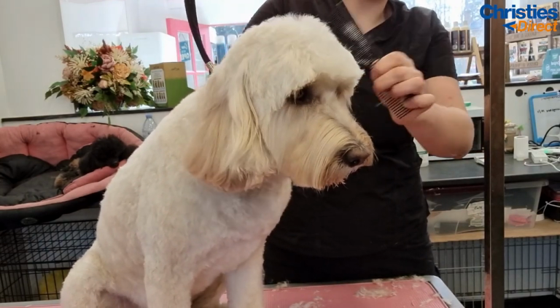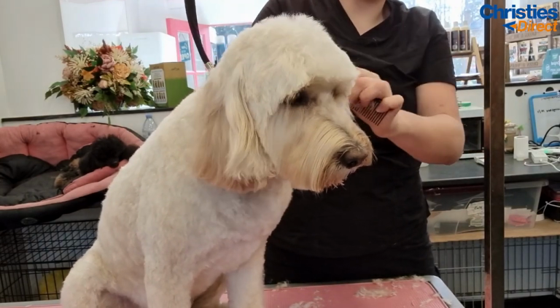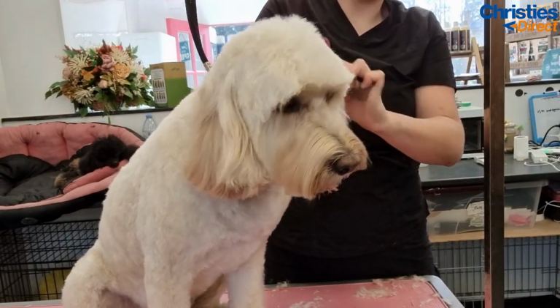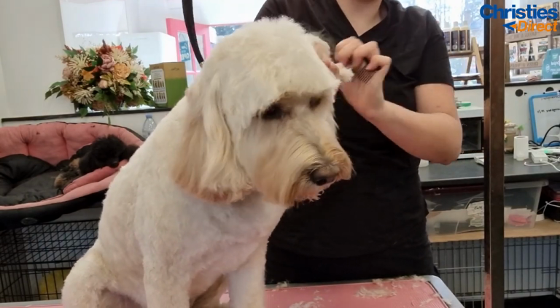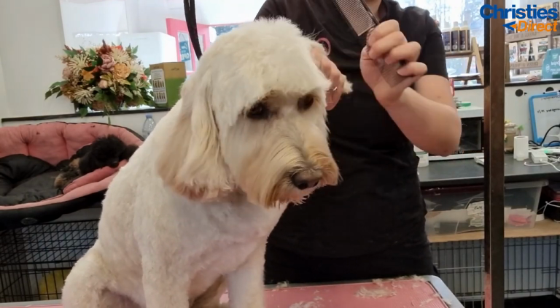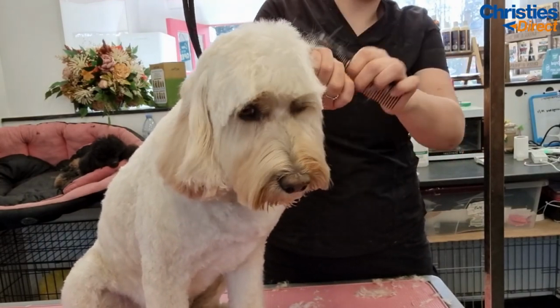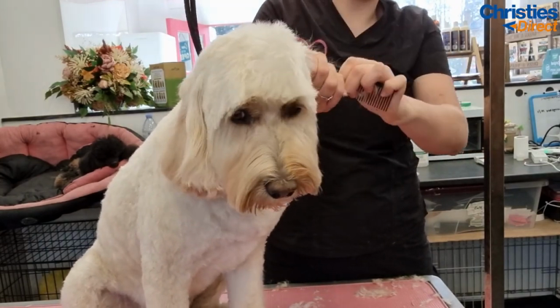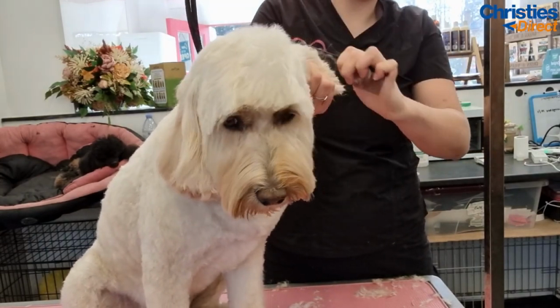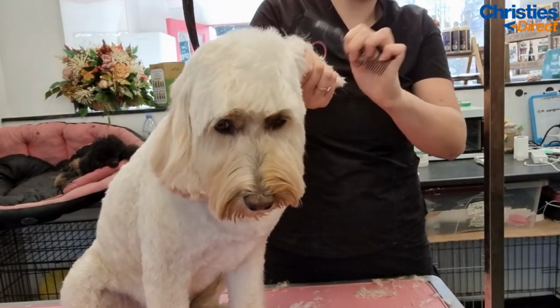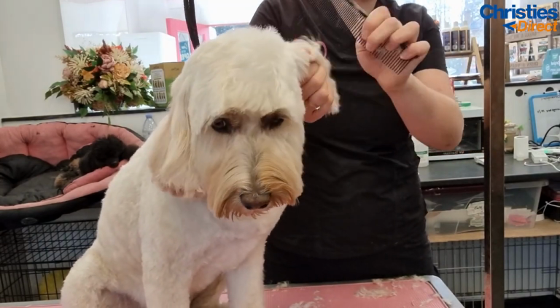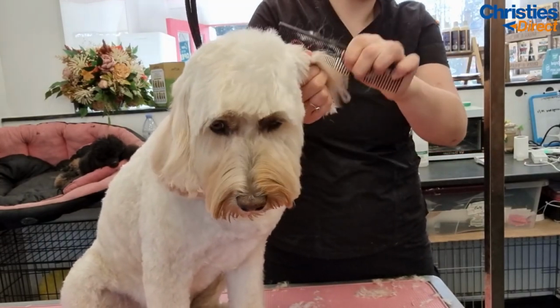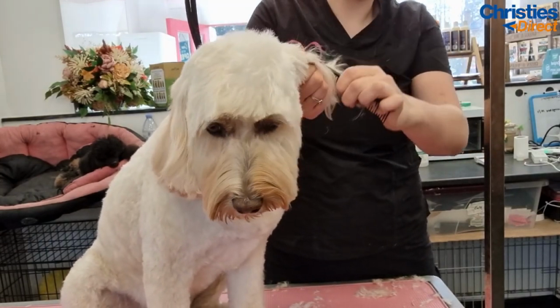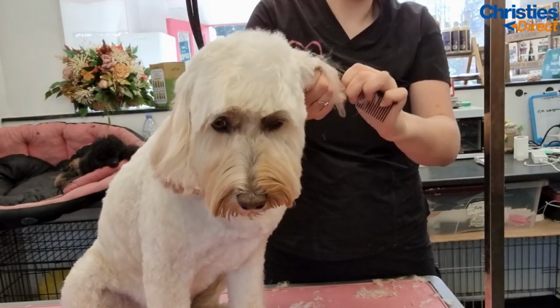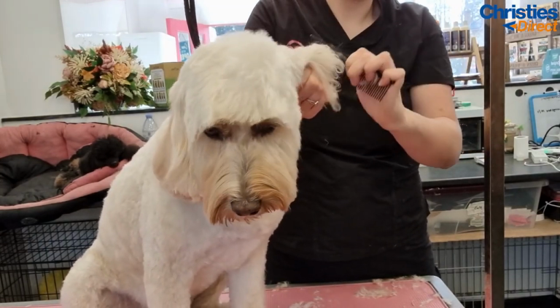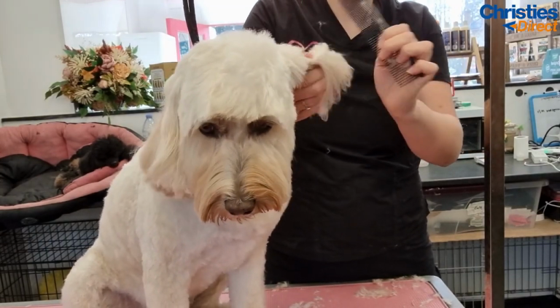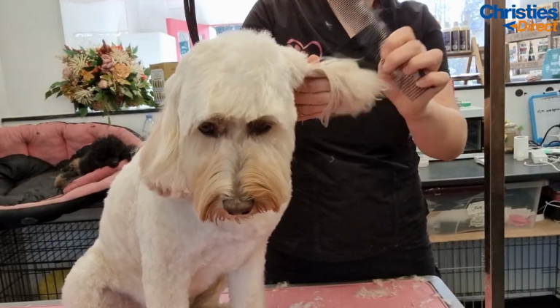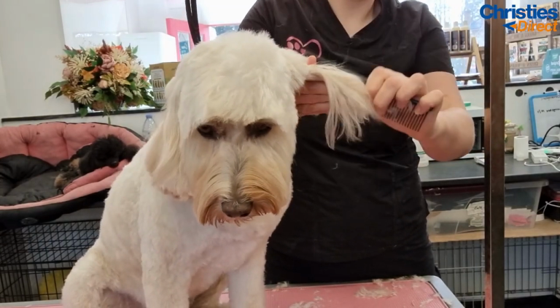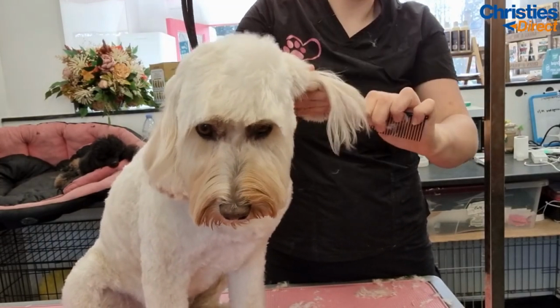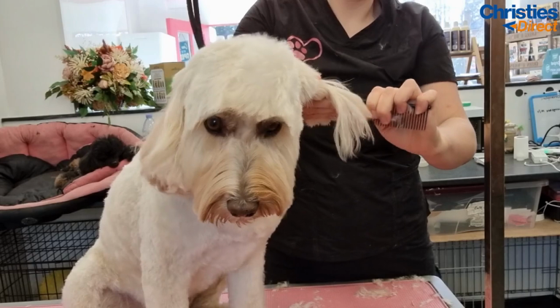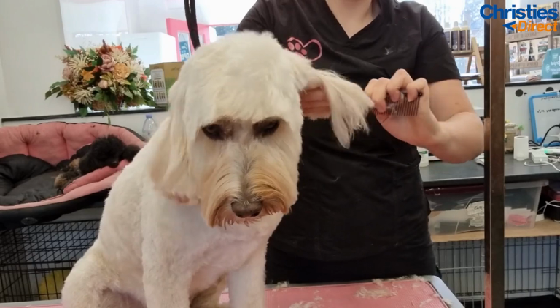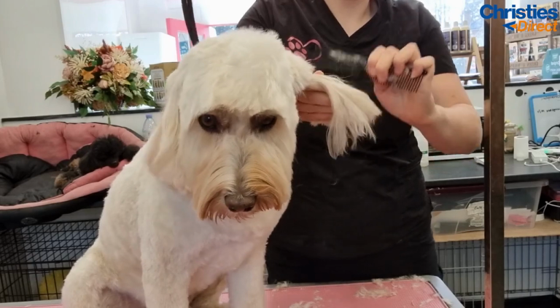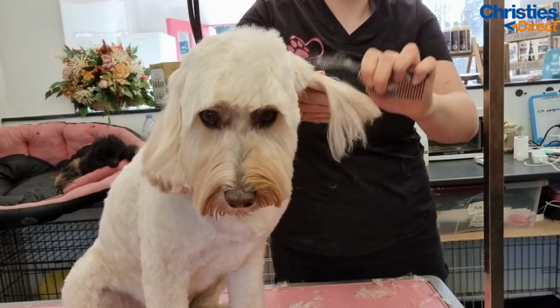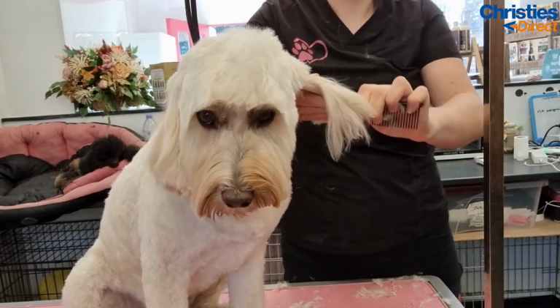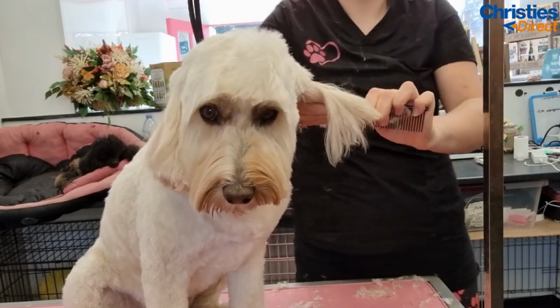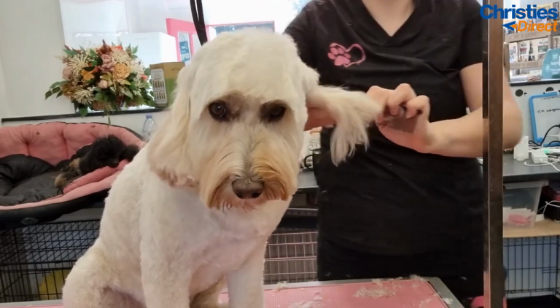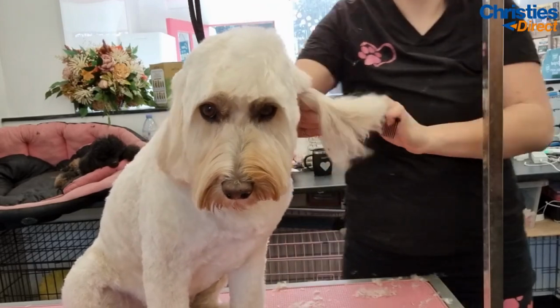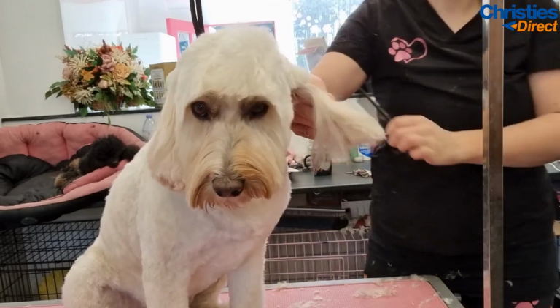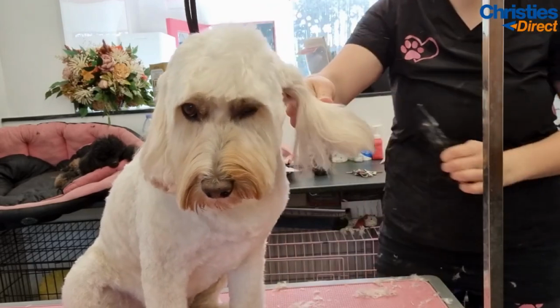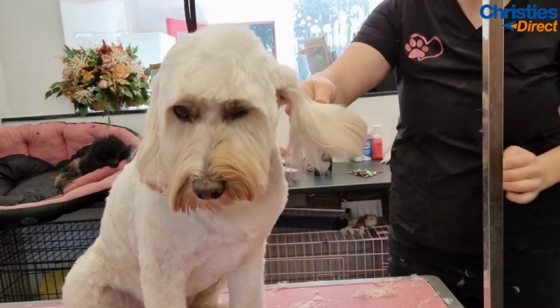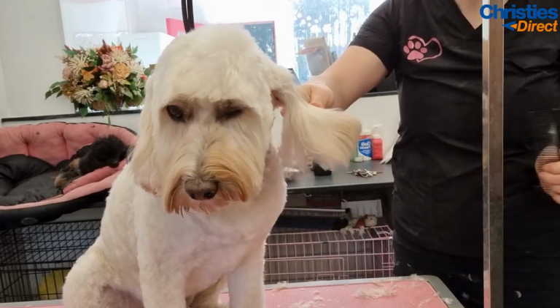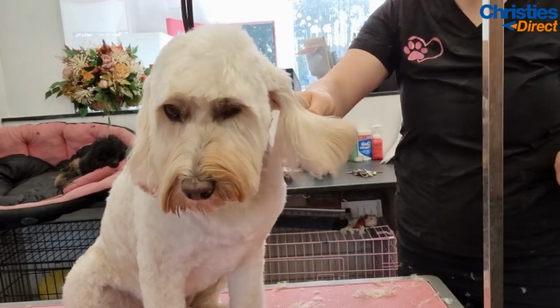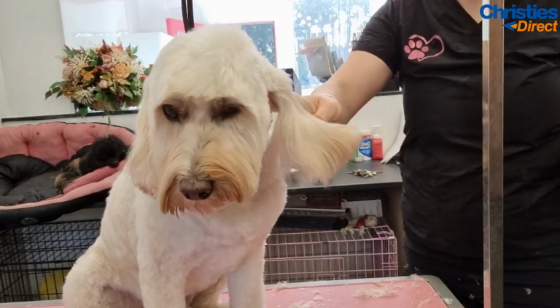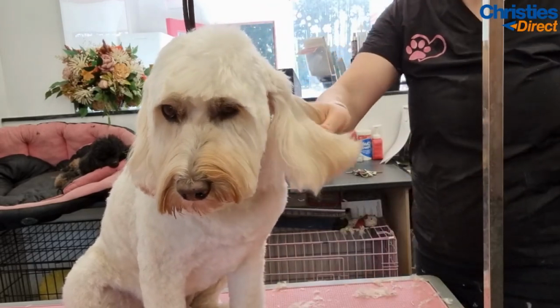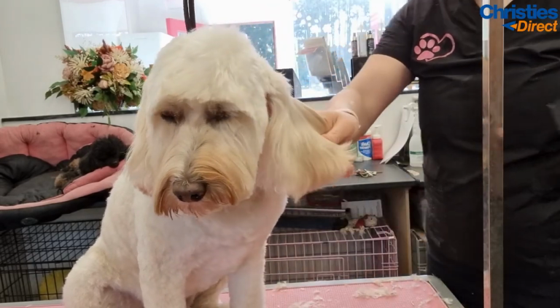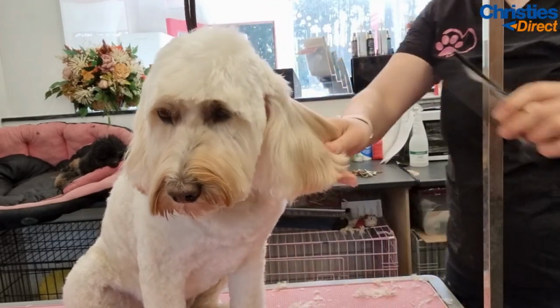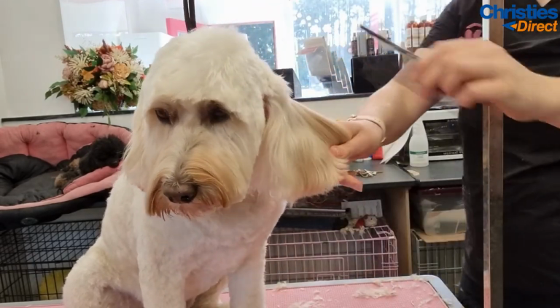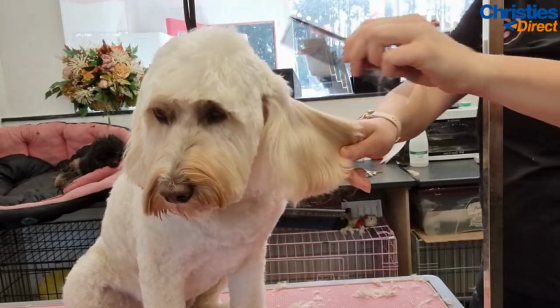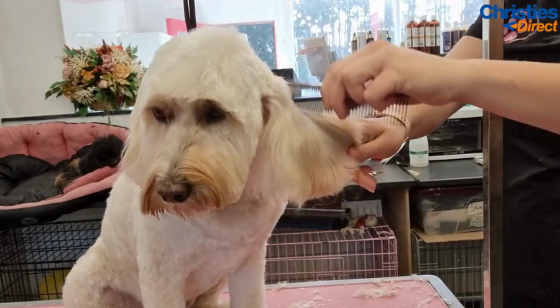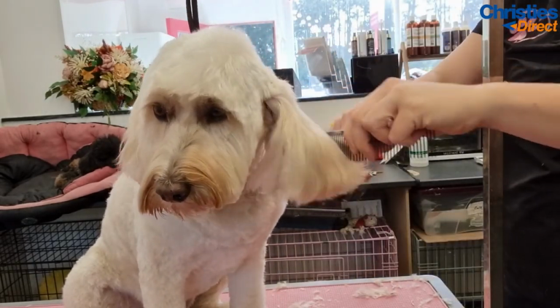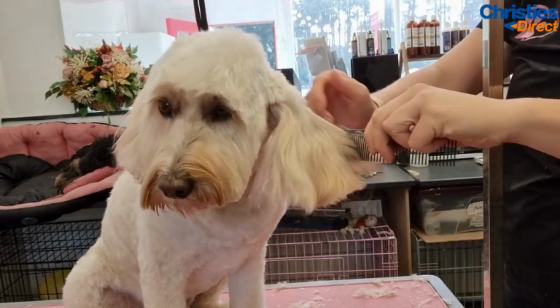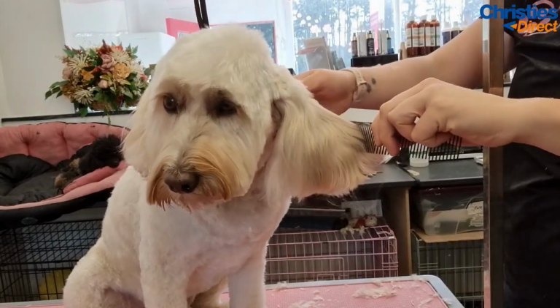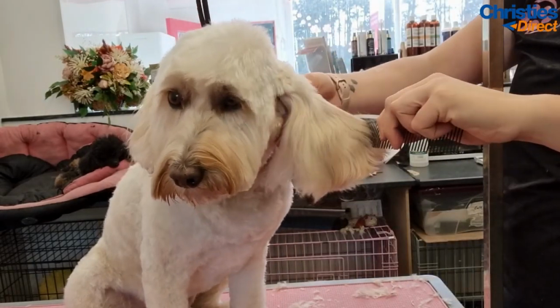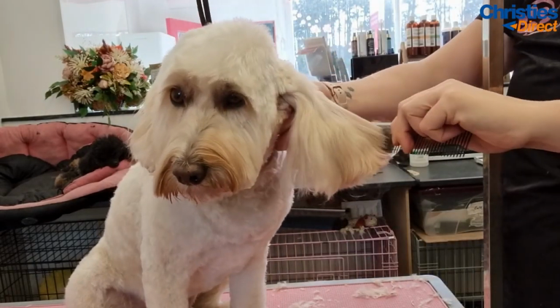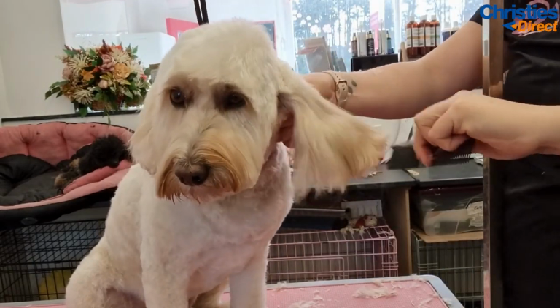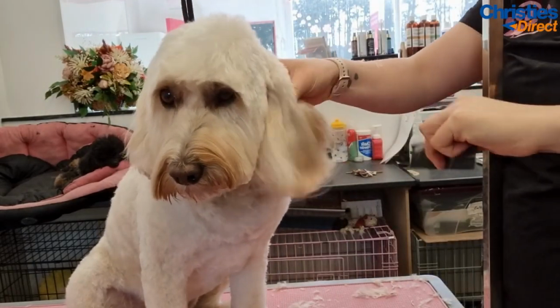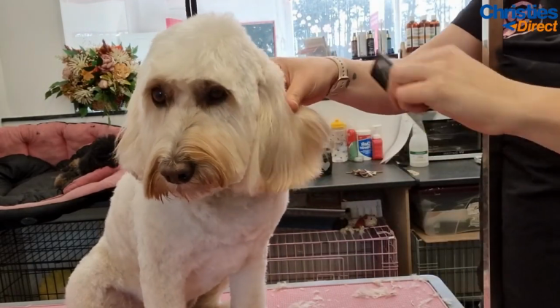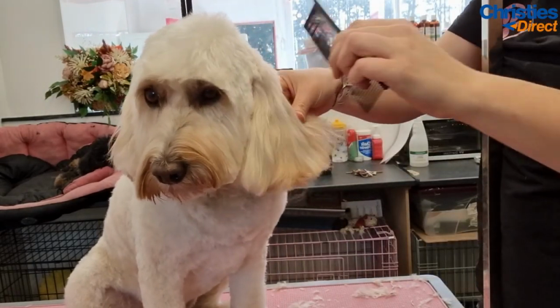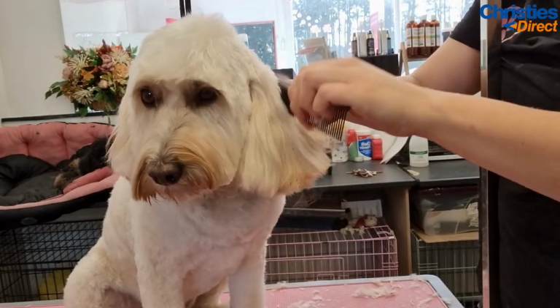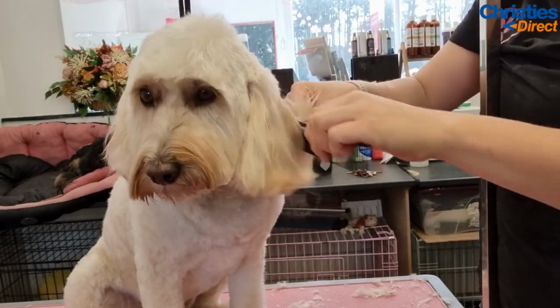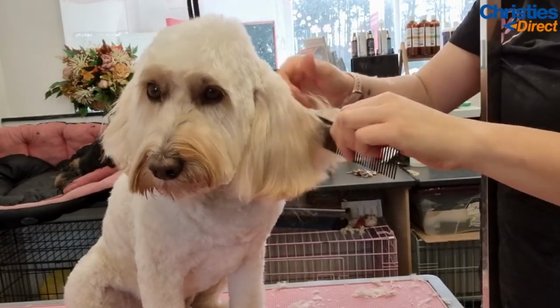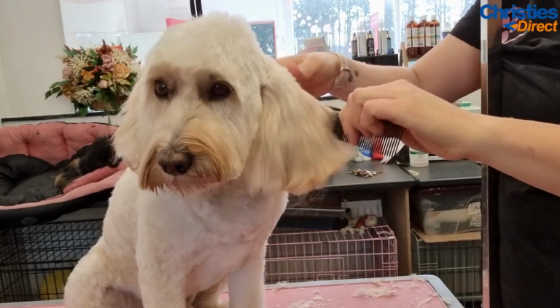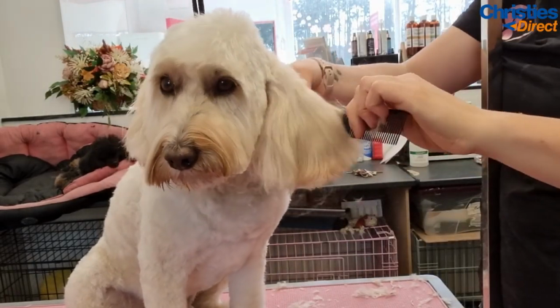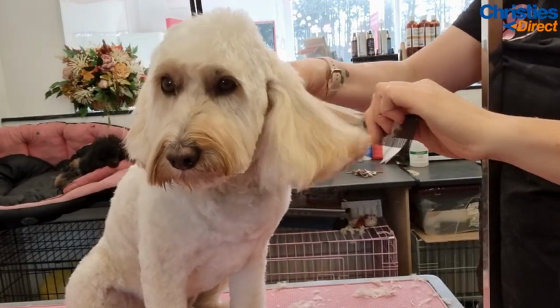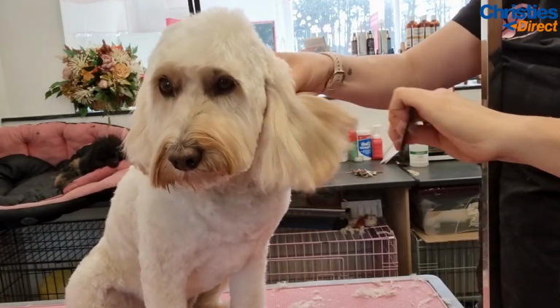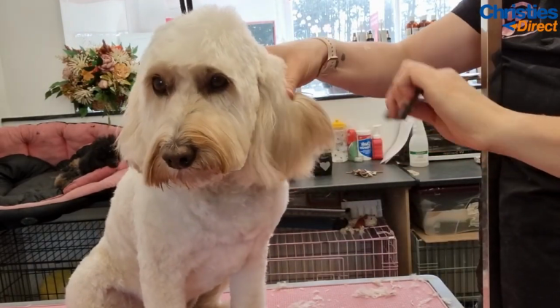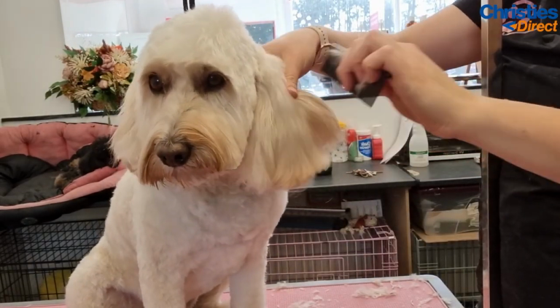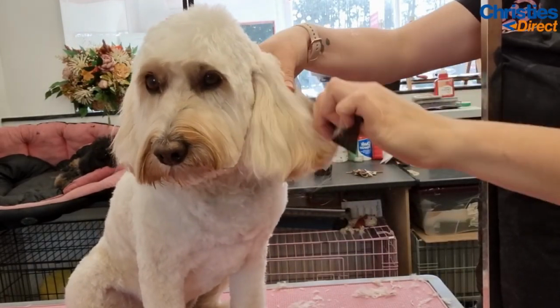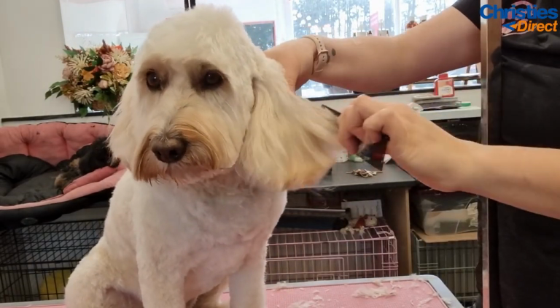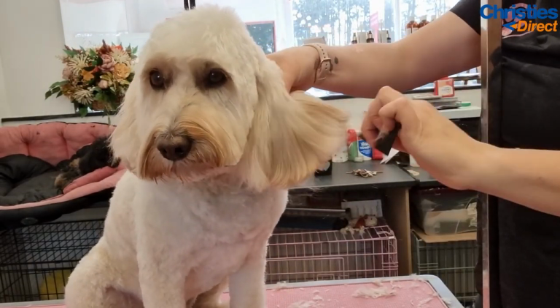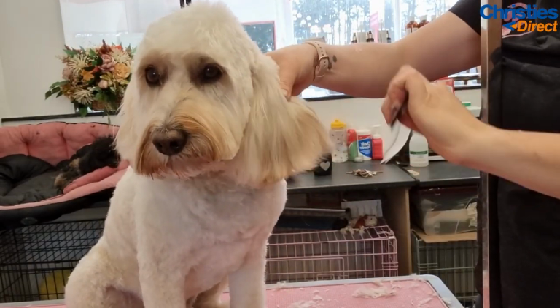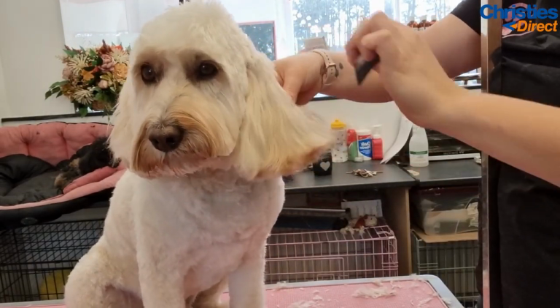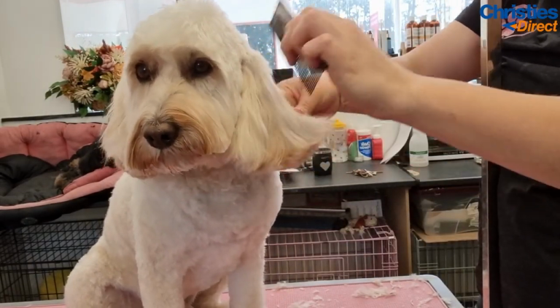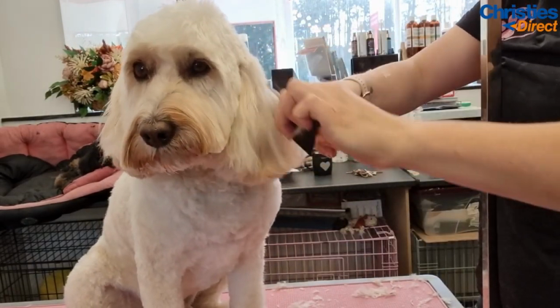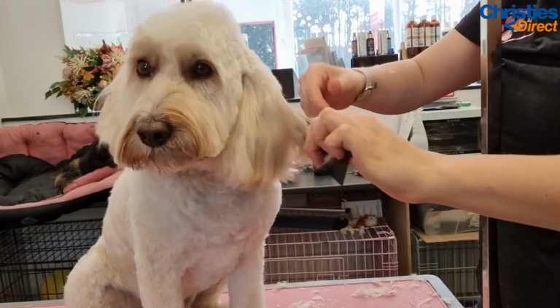I'm now just going to trim his ears - I do little pear drop ears, as I call them, which are, as the name says, the shape of a pear.